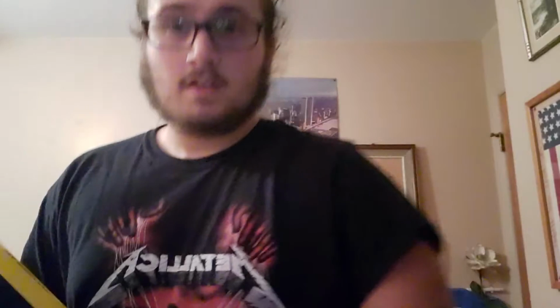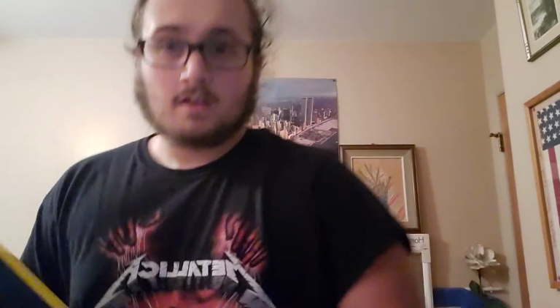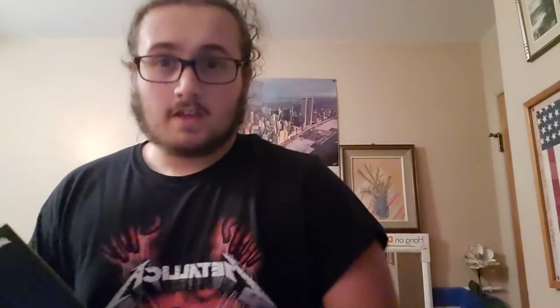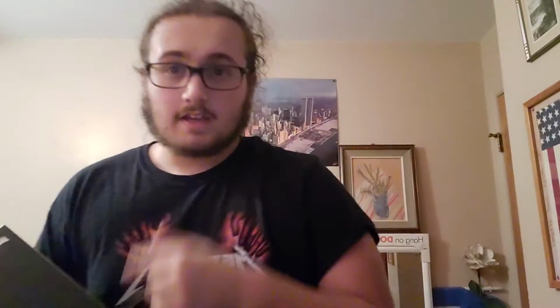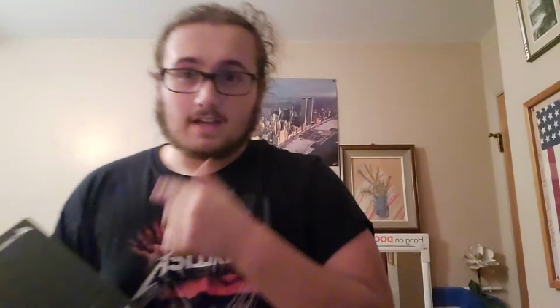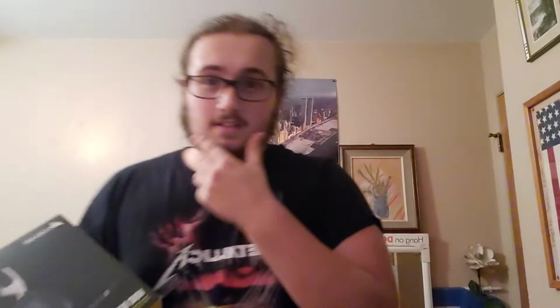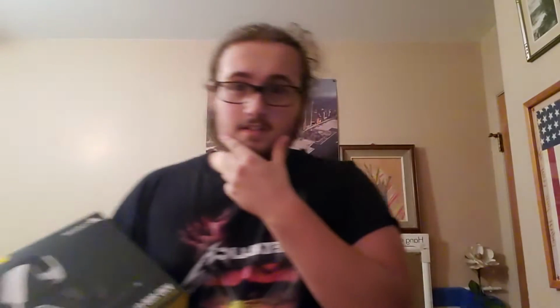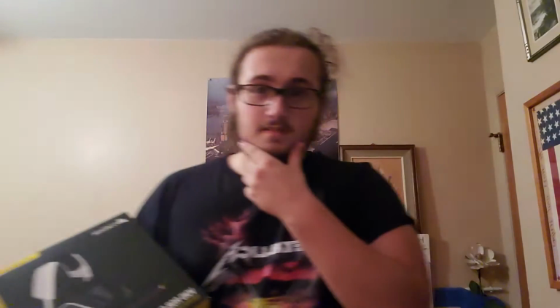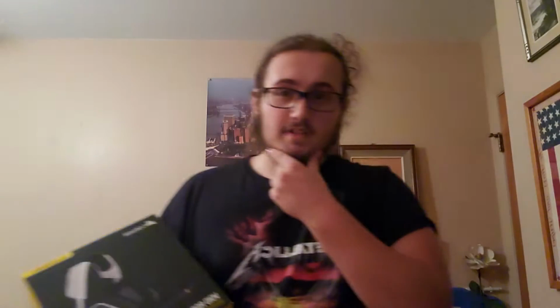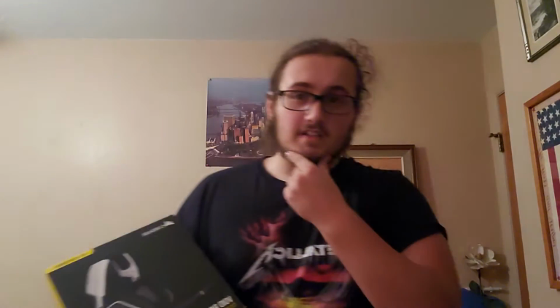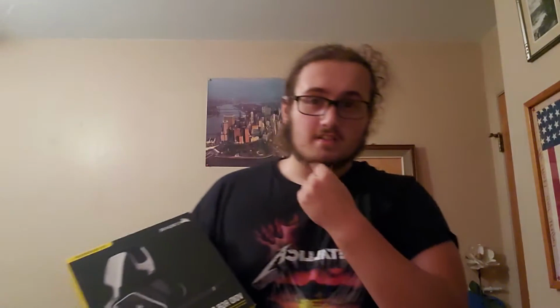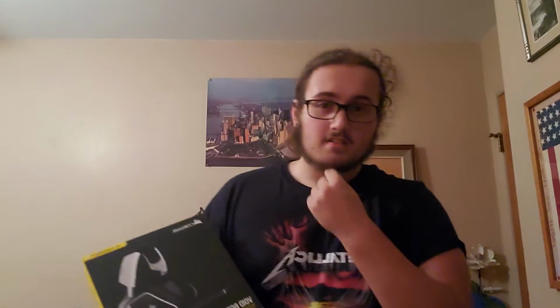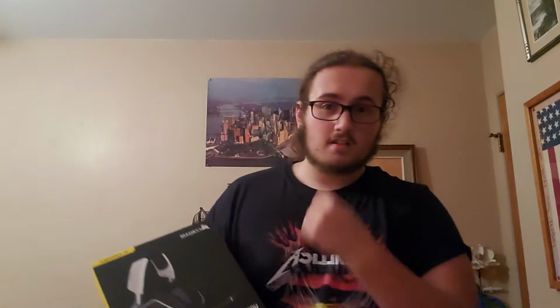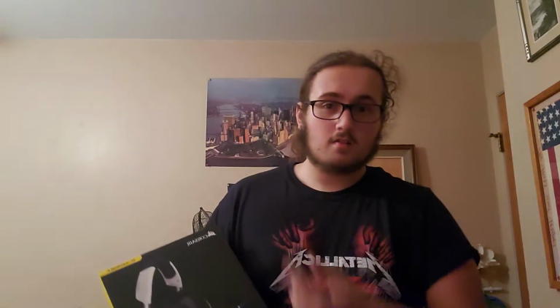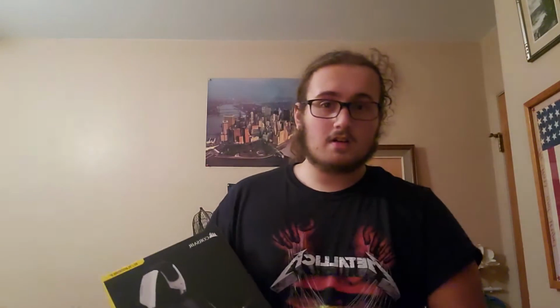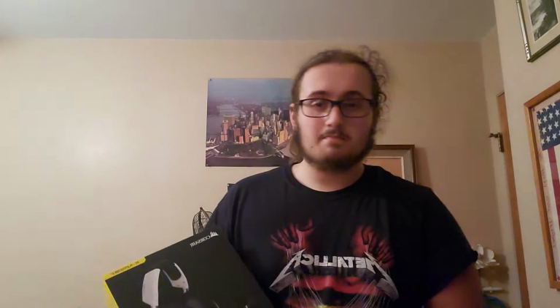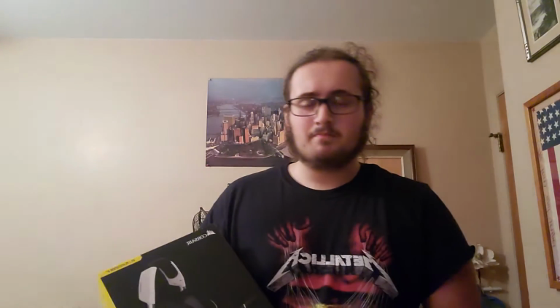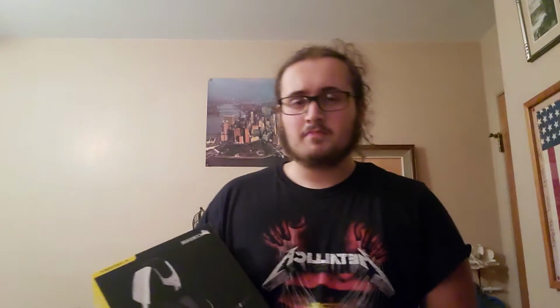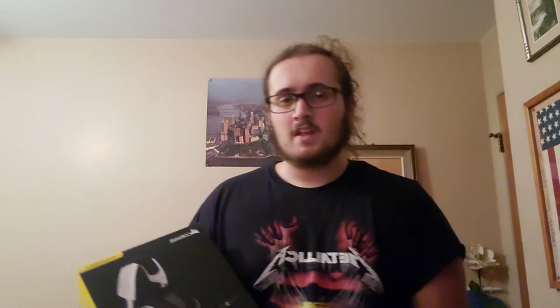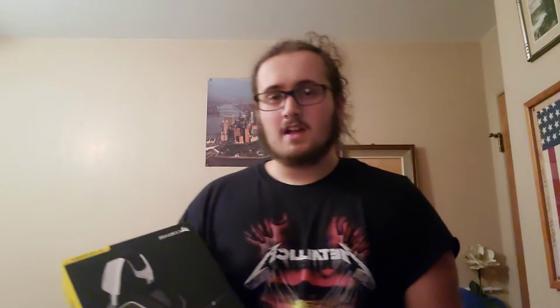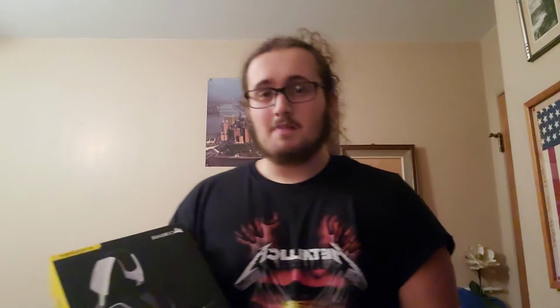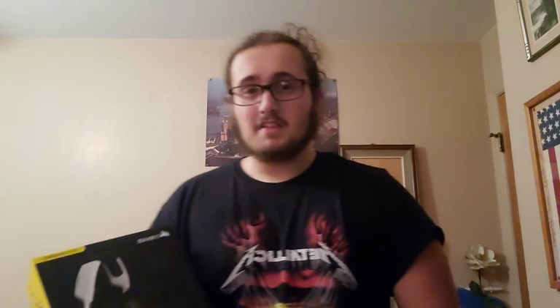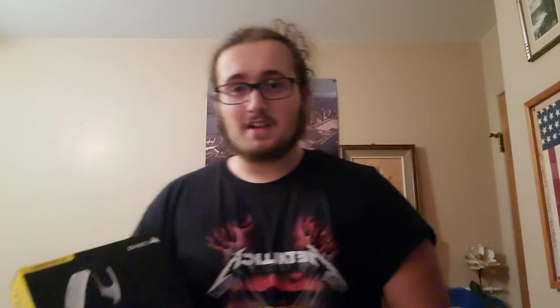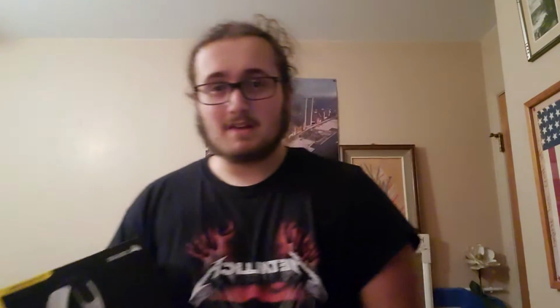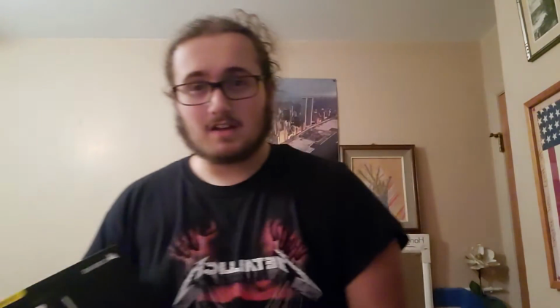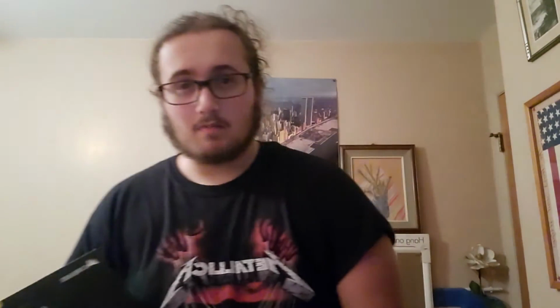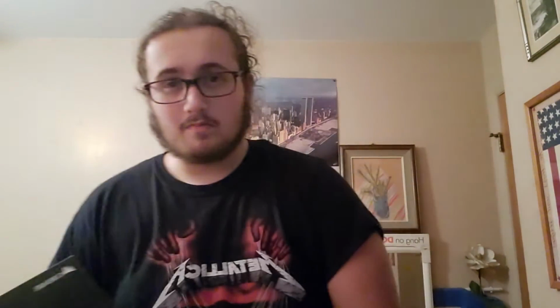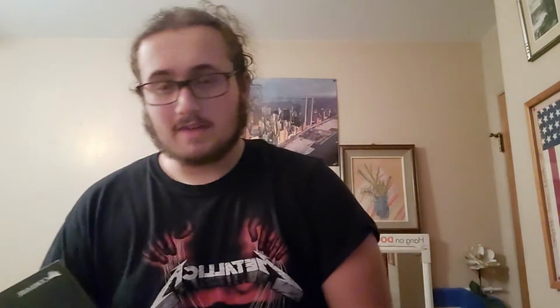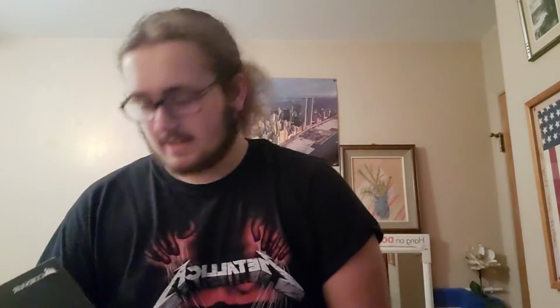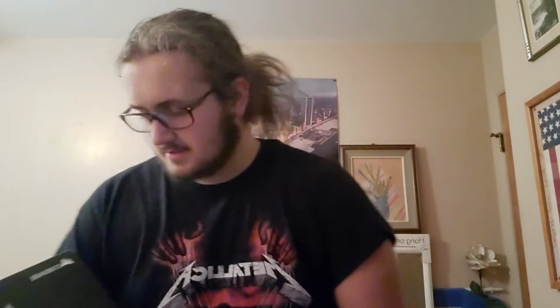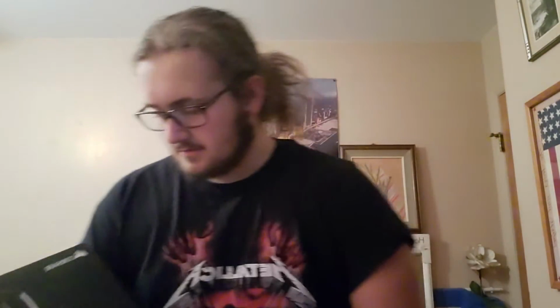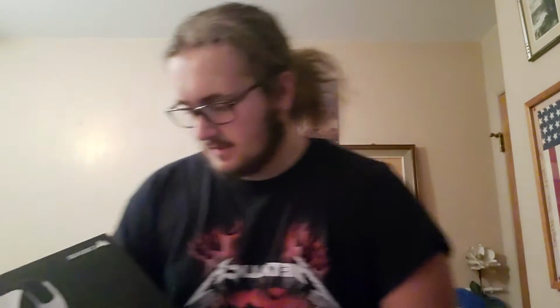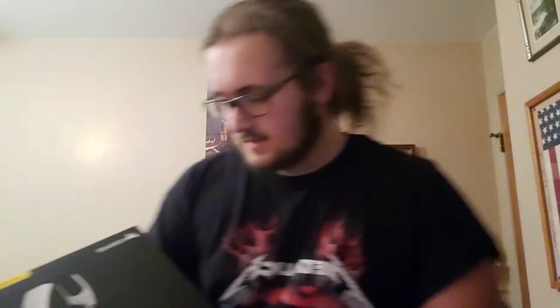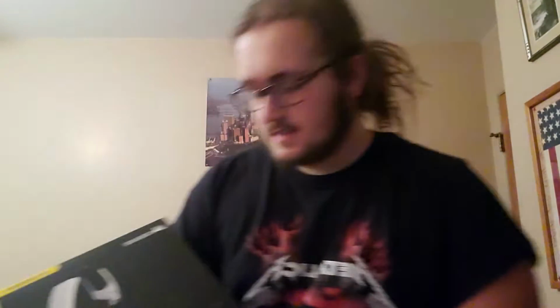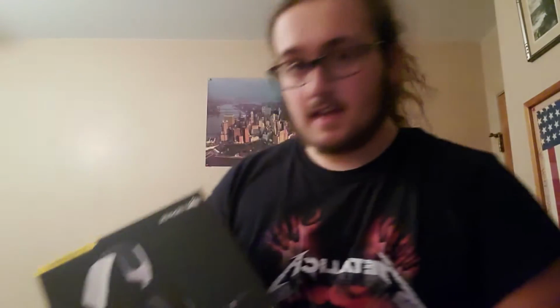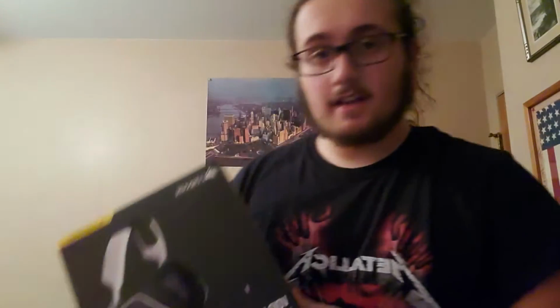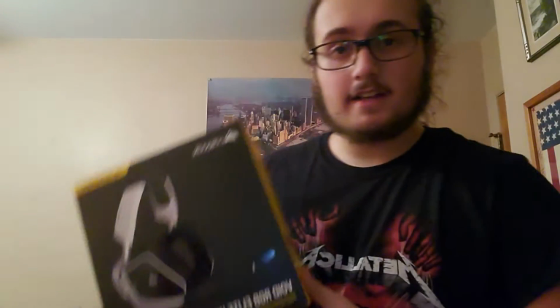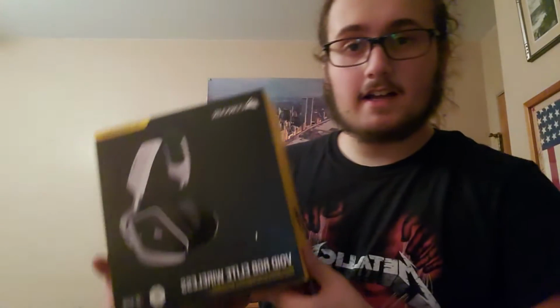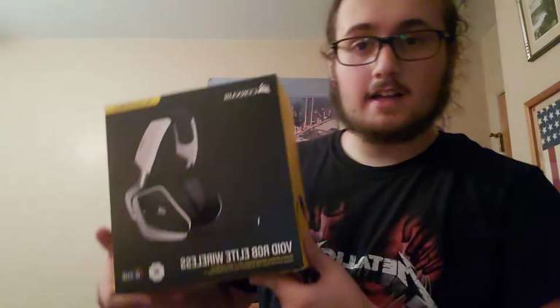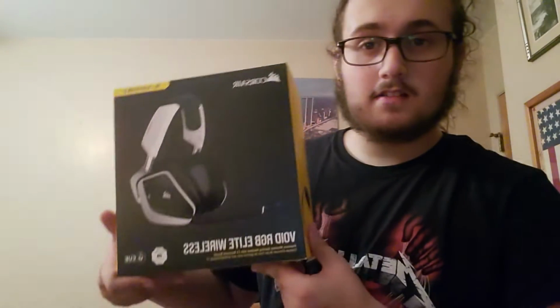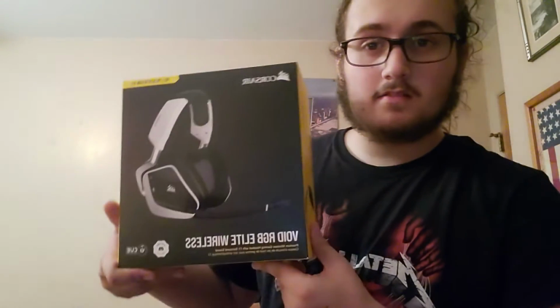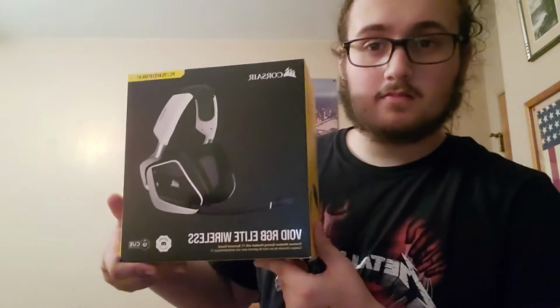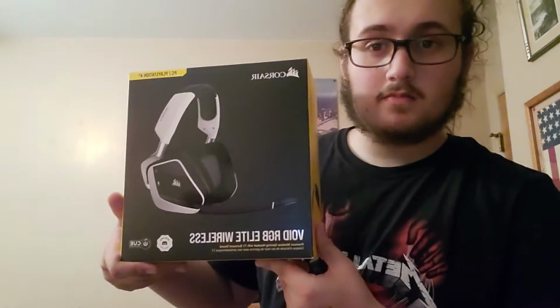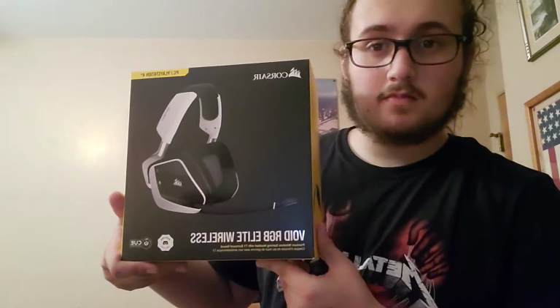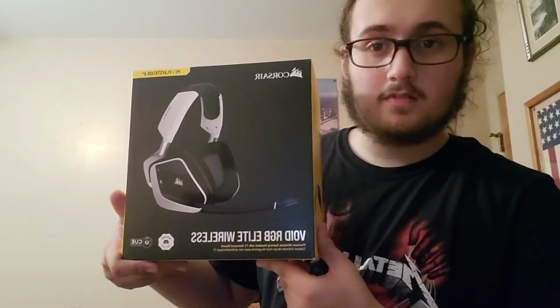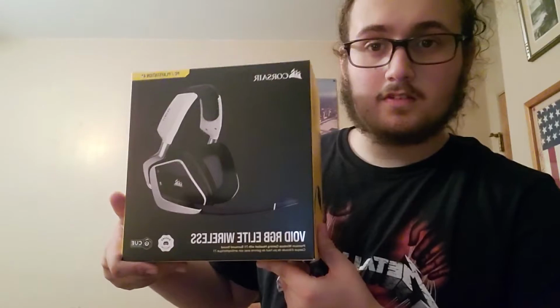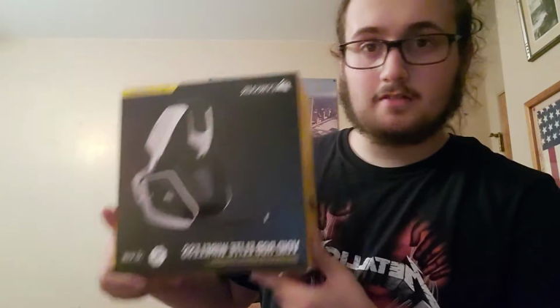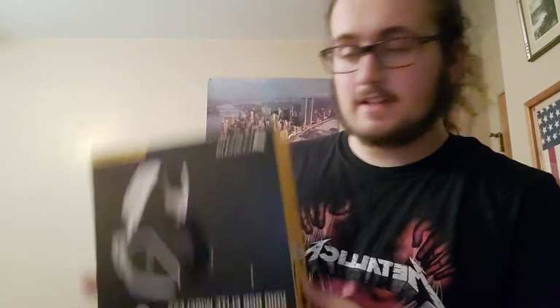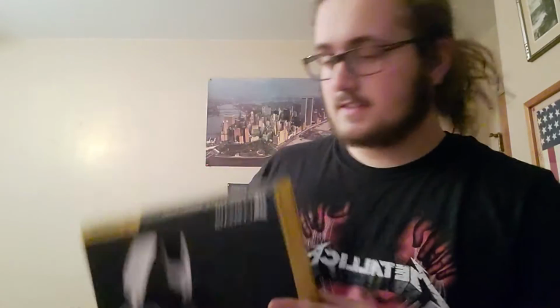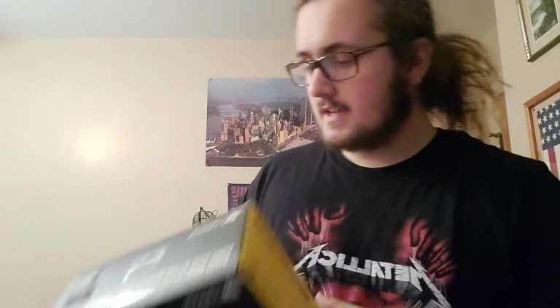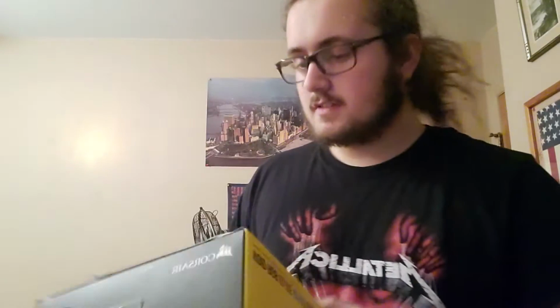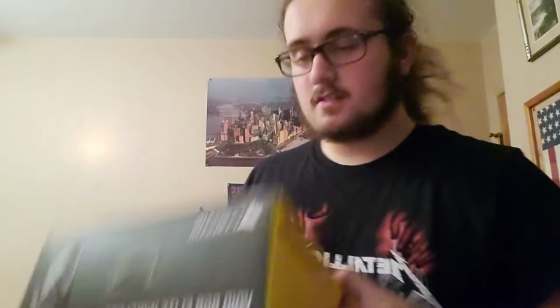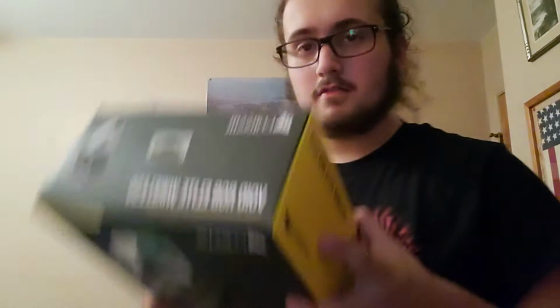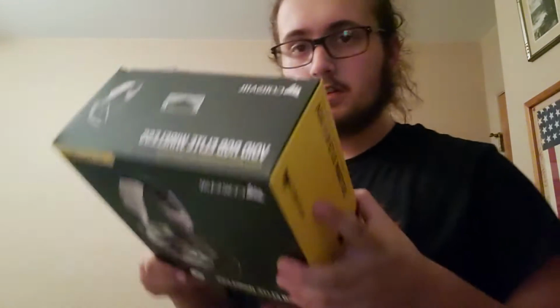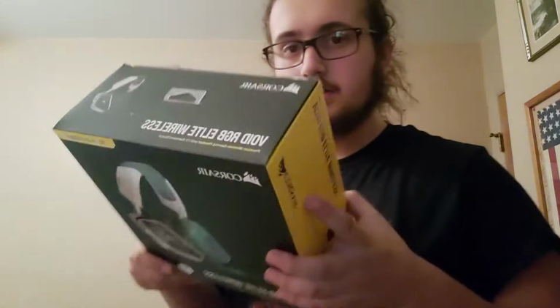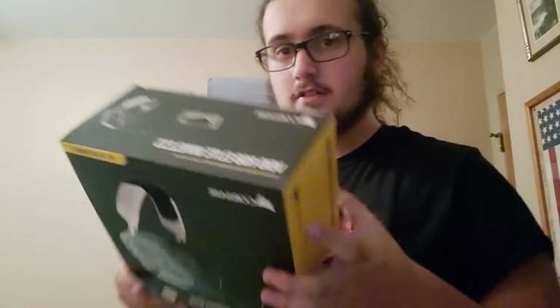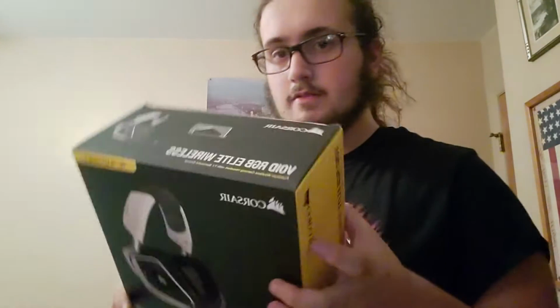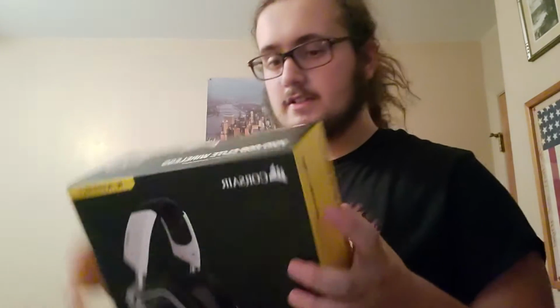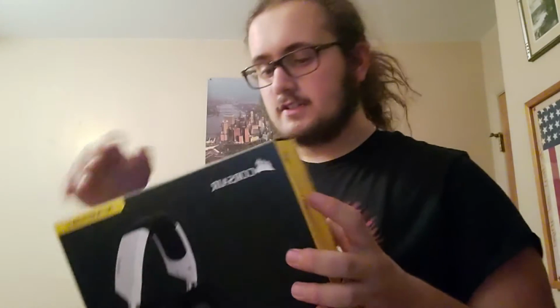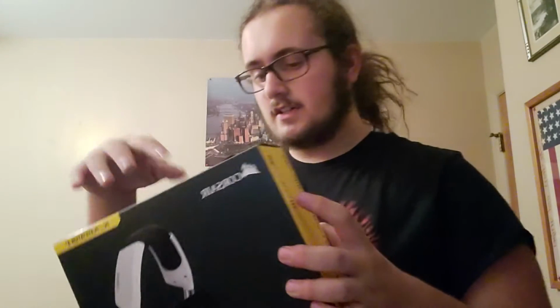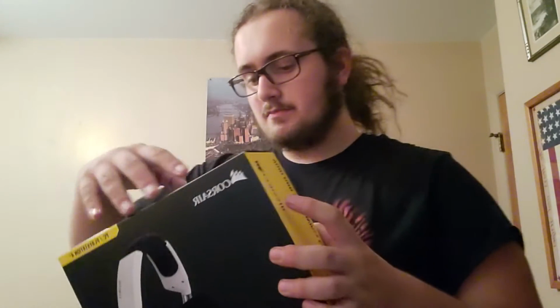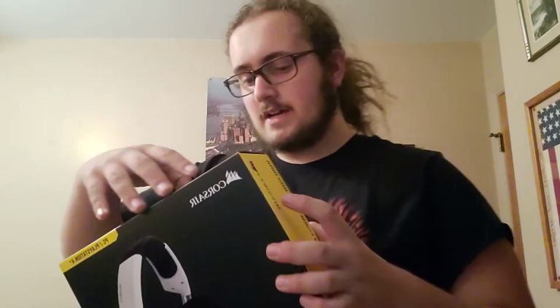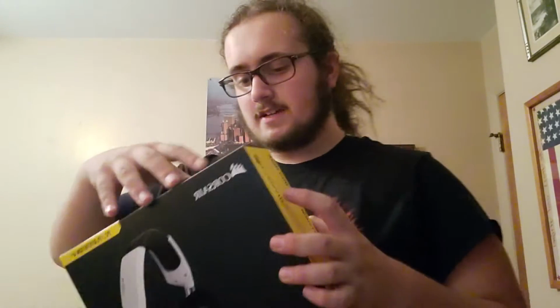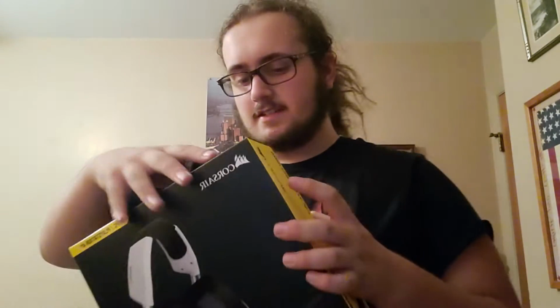Hey guys, it's me. I'm thinking about coming back soon, and today I got a new headset, so we're gonna do a quick little unboxing.